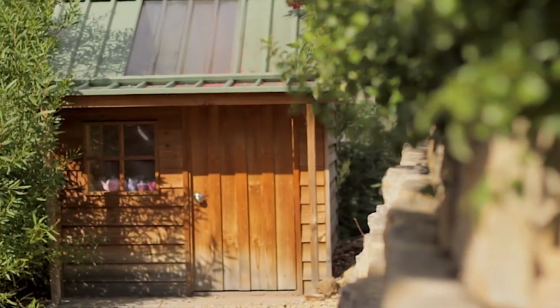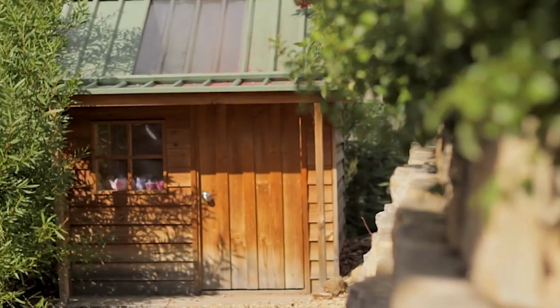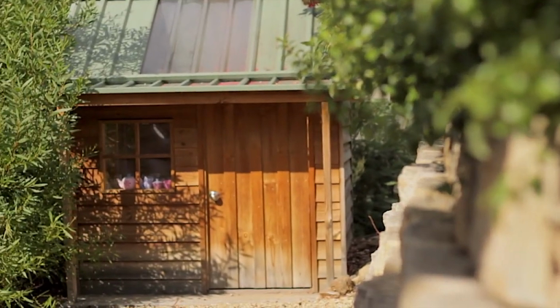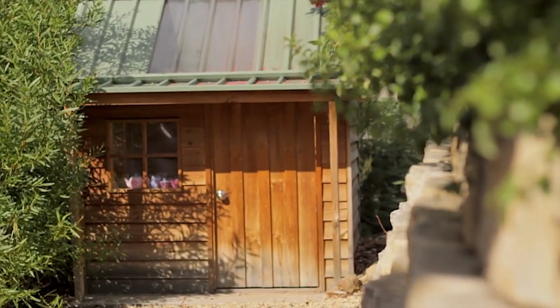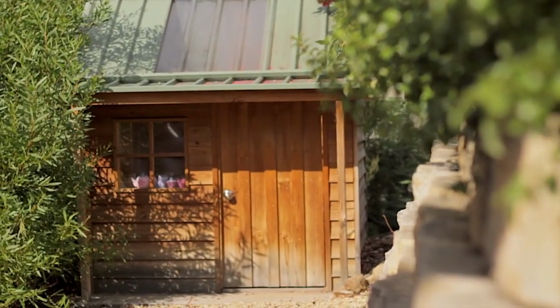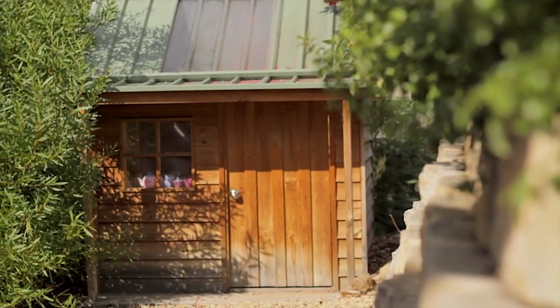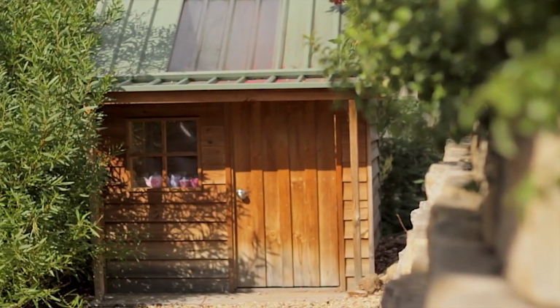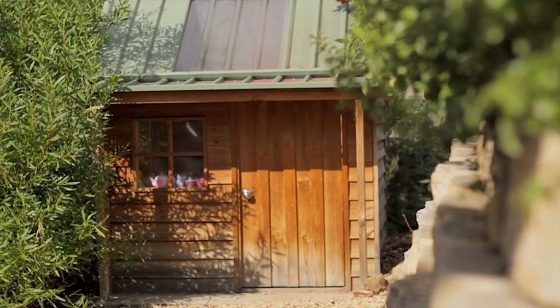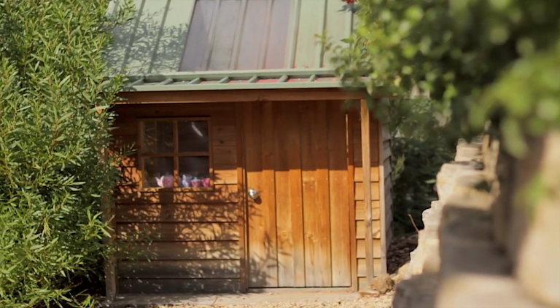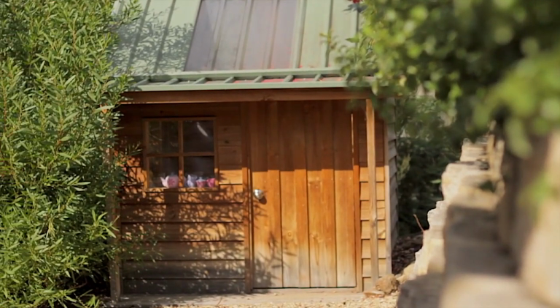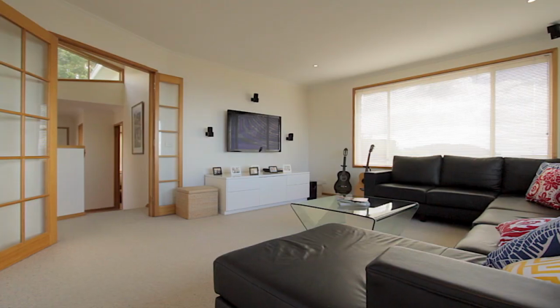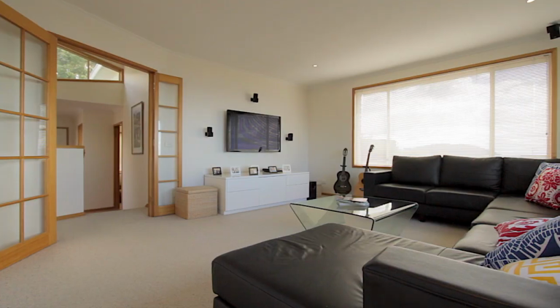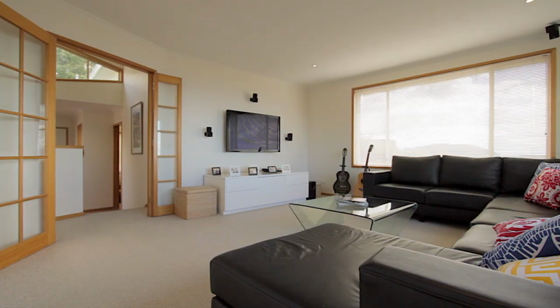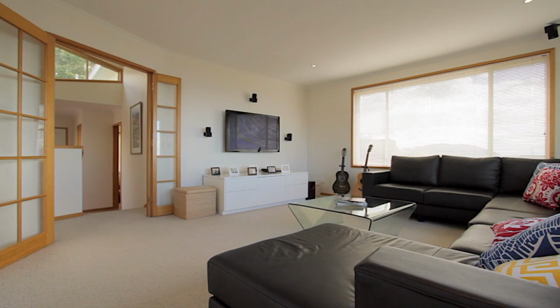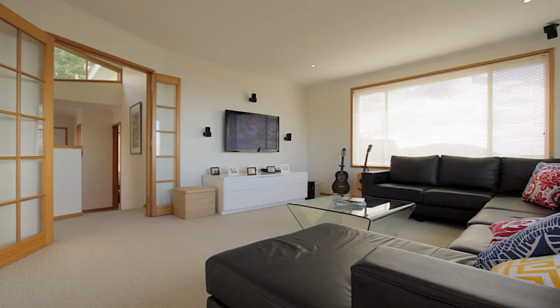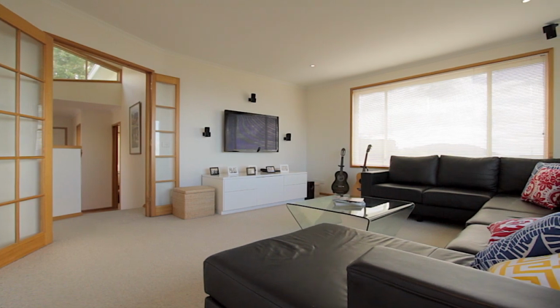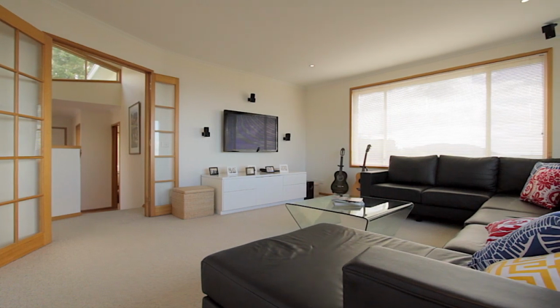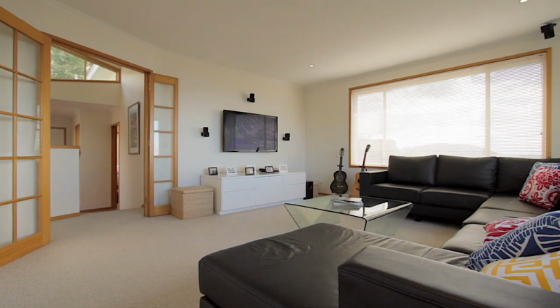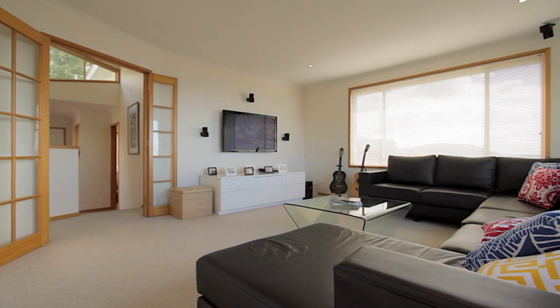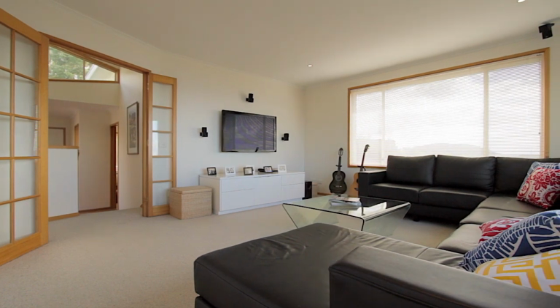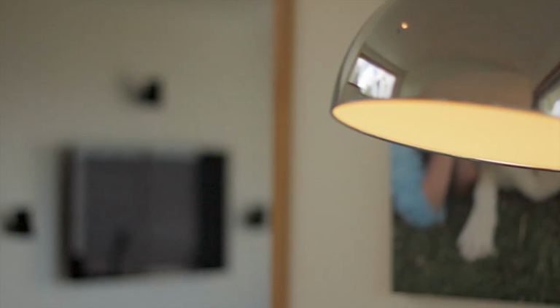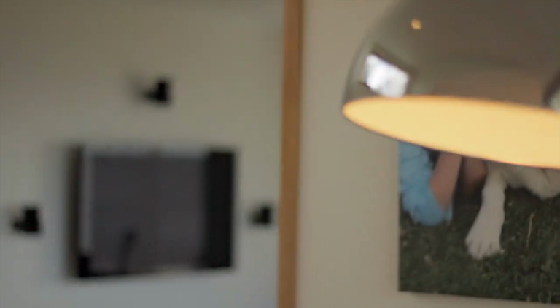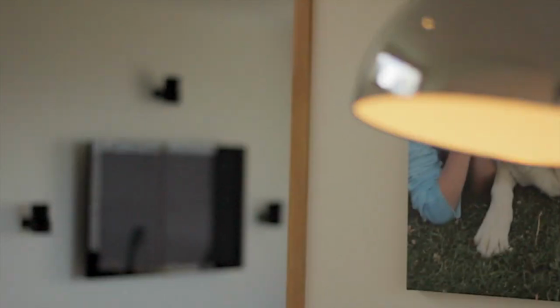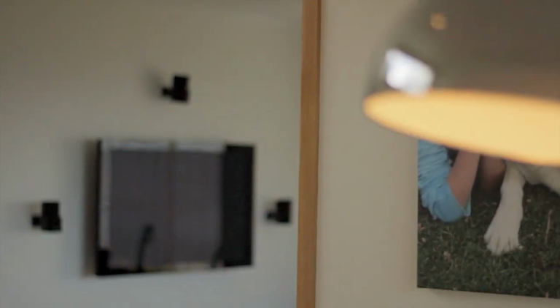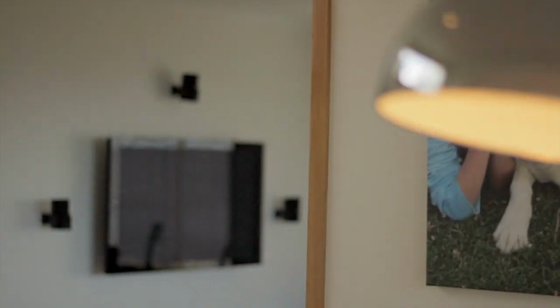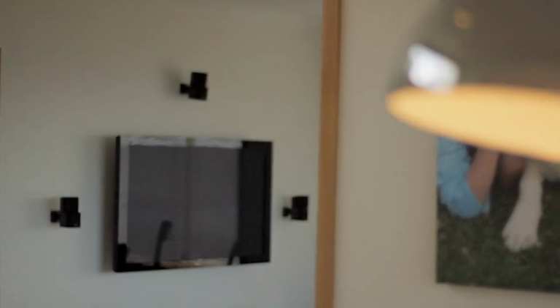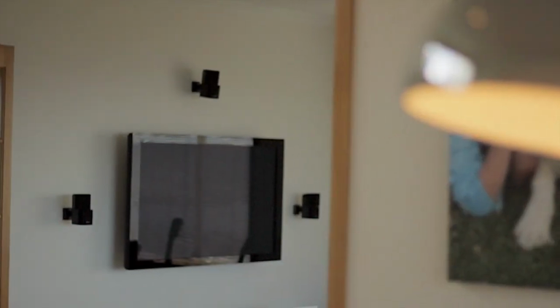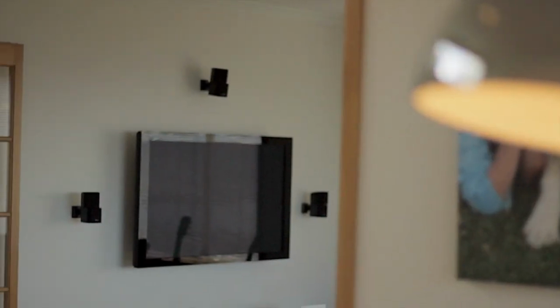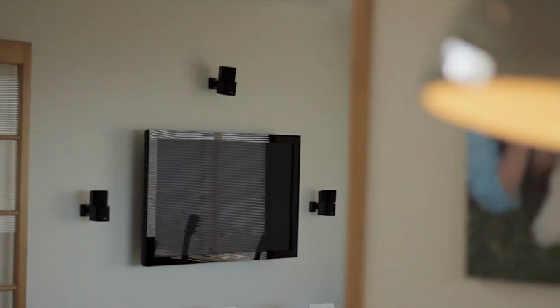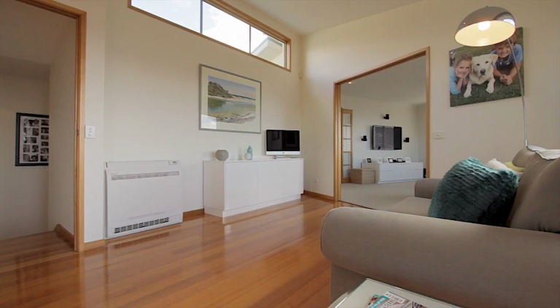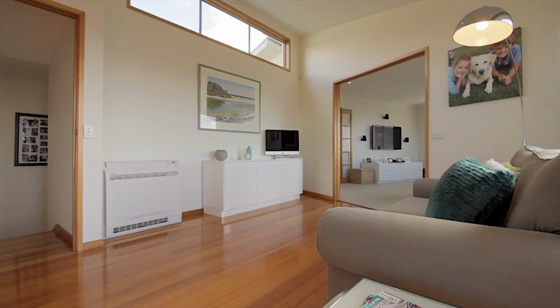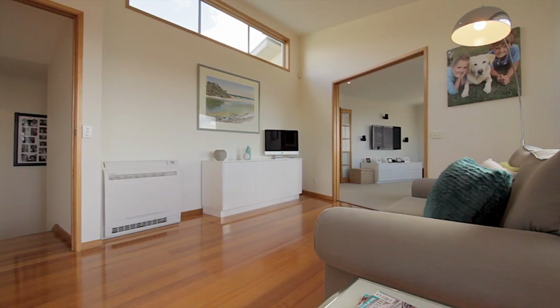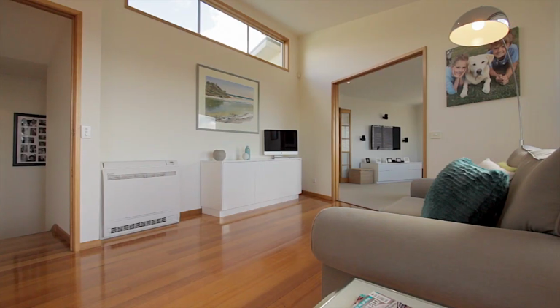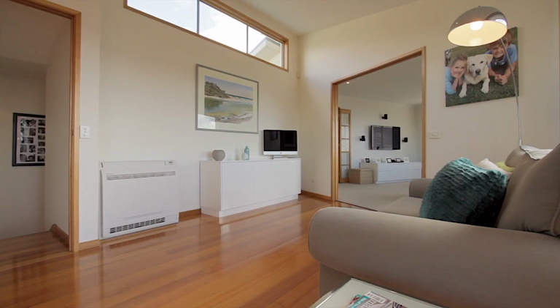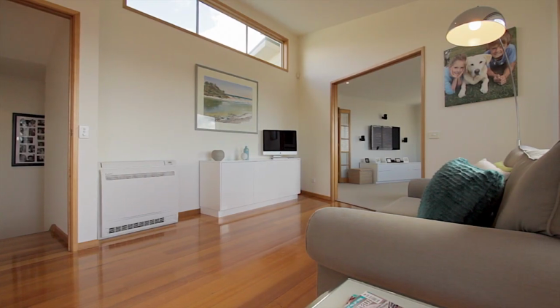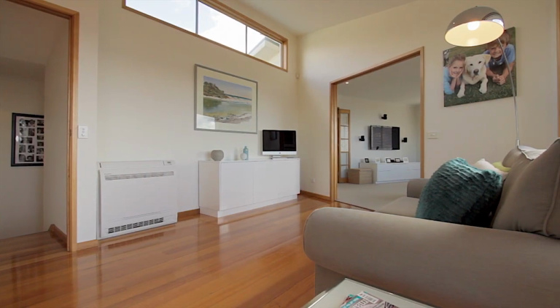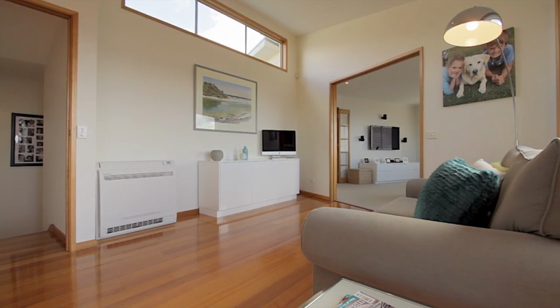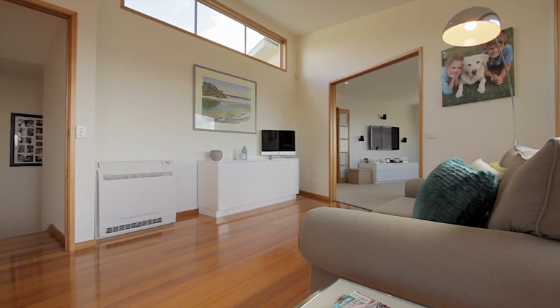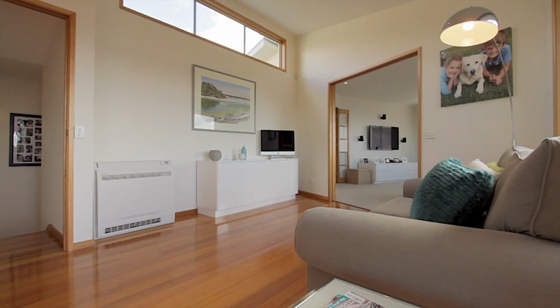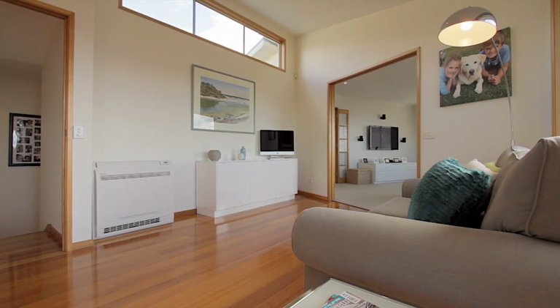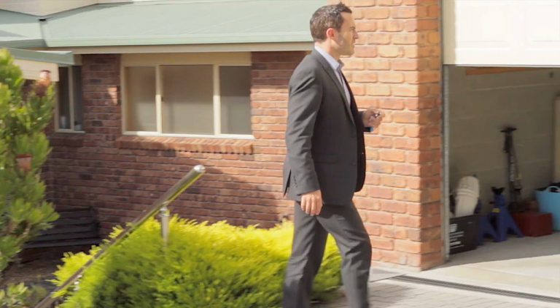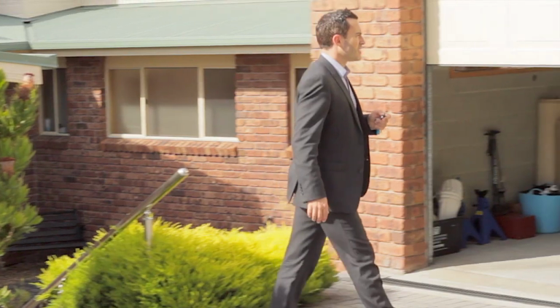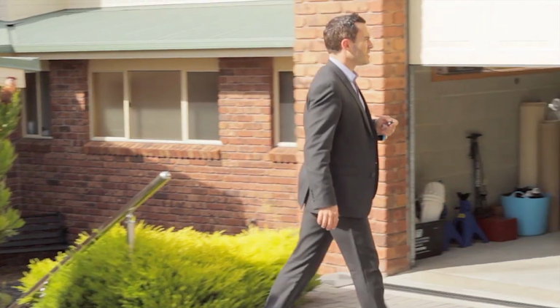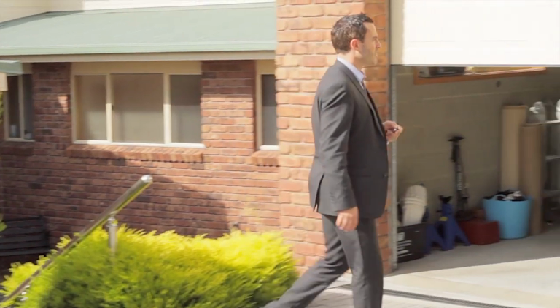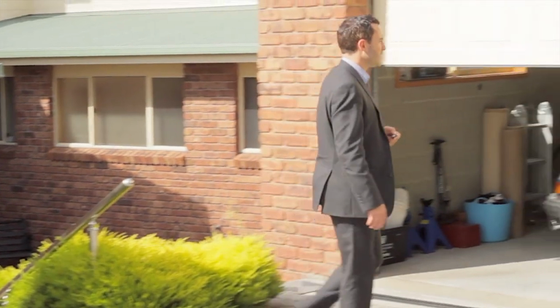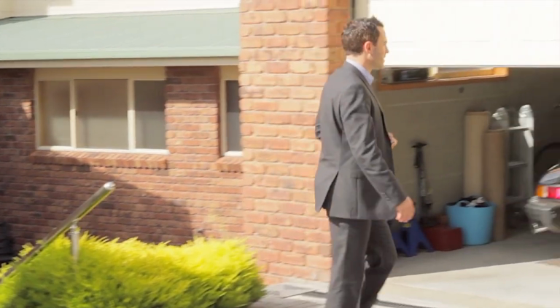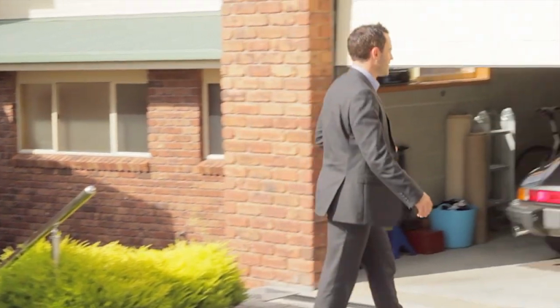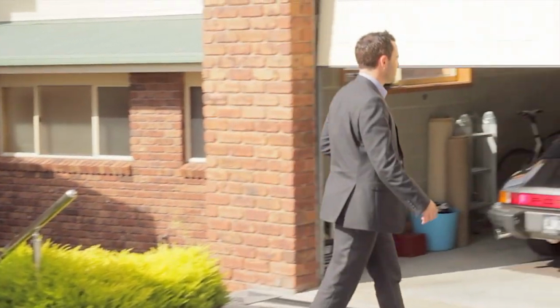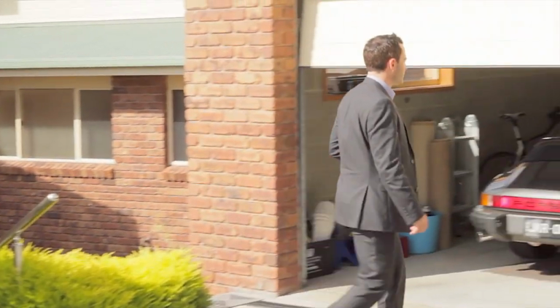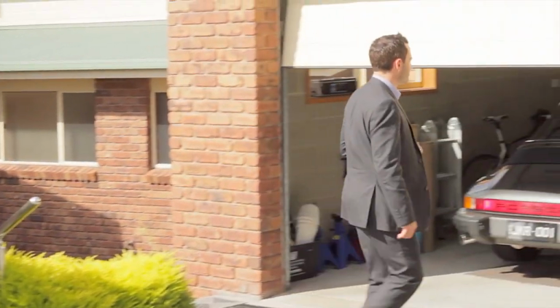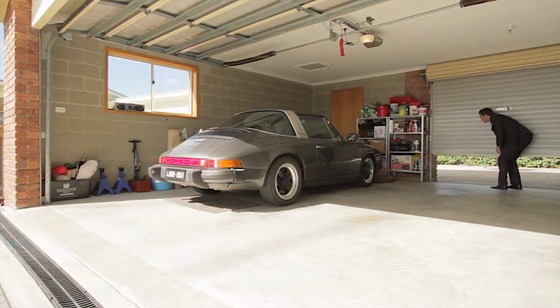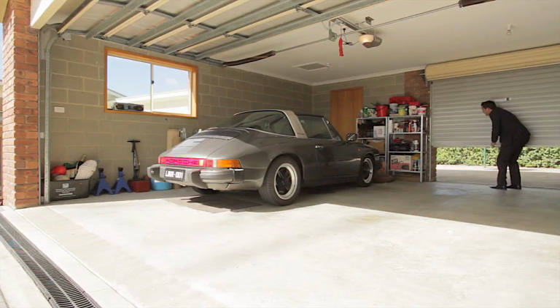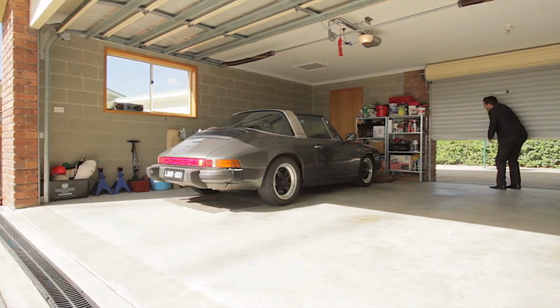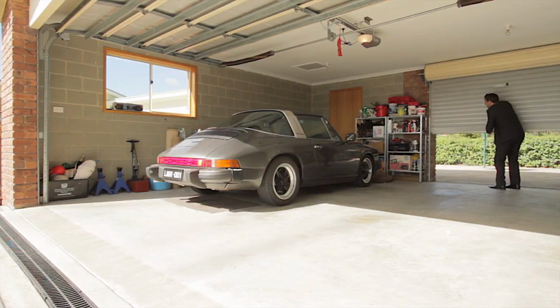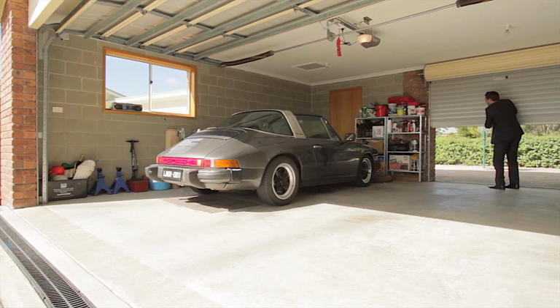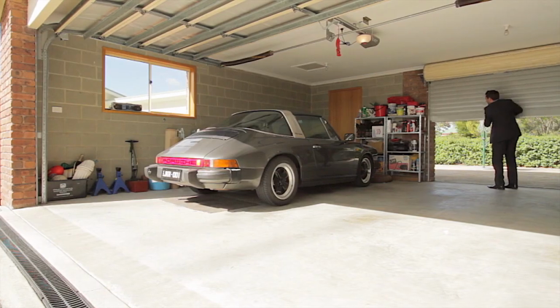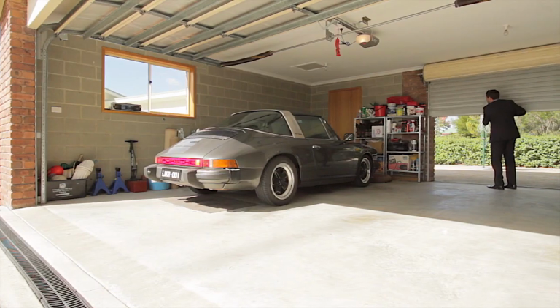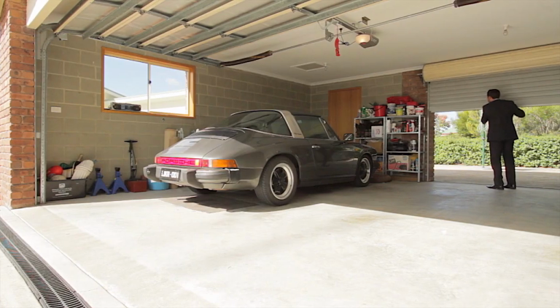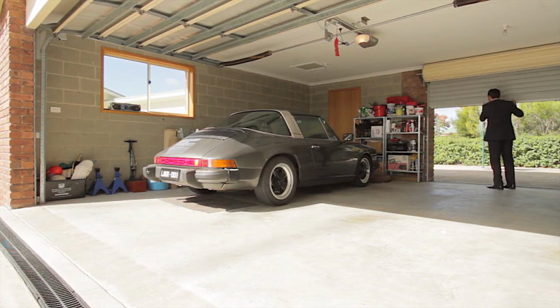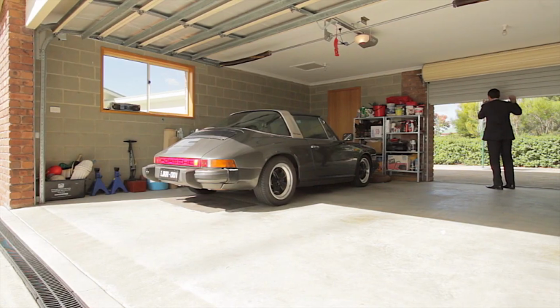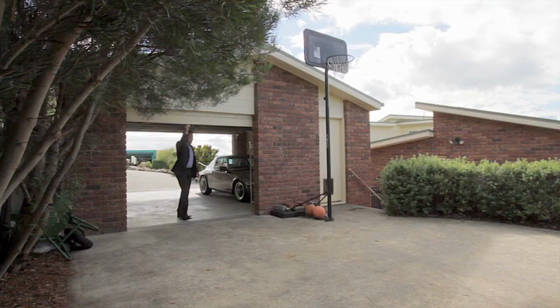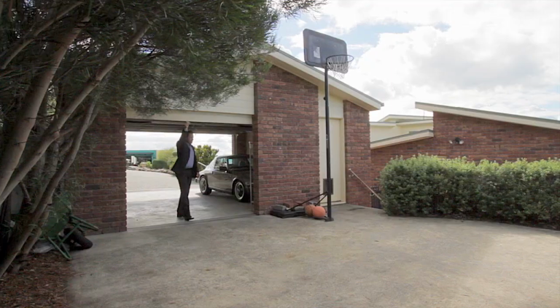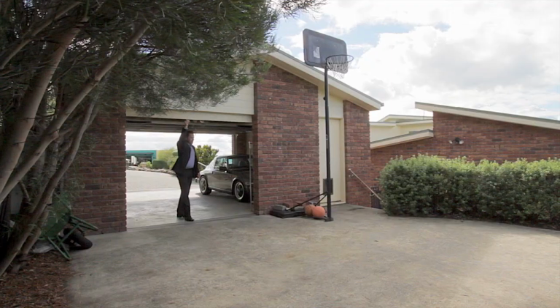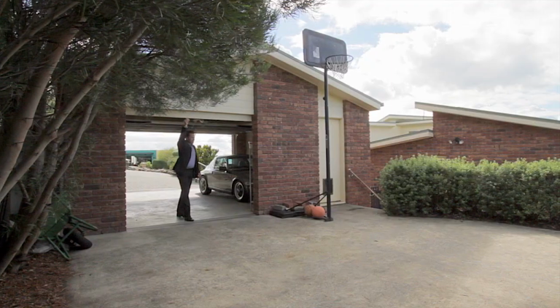Add to all of that built-in surround sound, heaps of heating, and a fantastic double garage which allows access to the rear of the property.